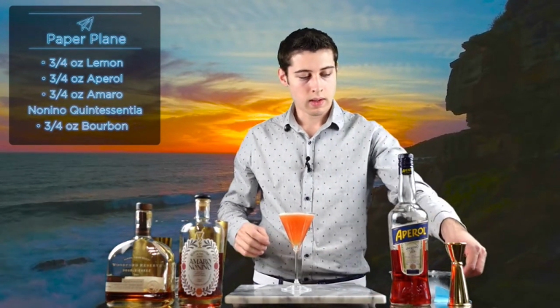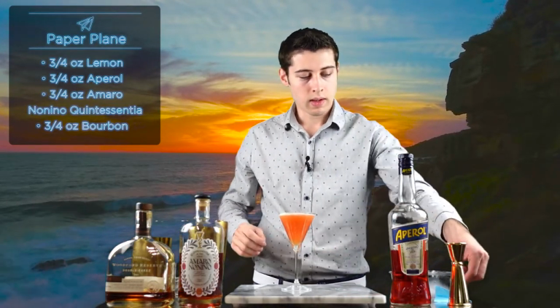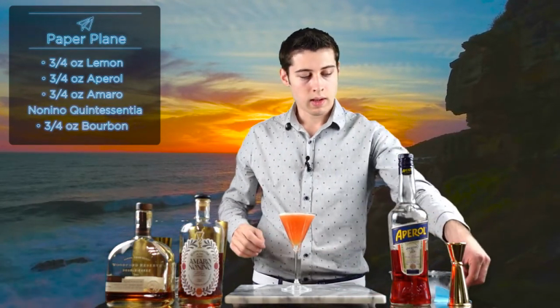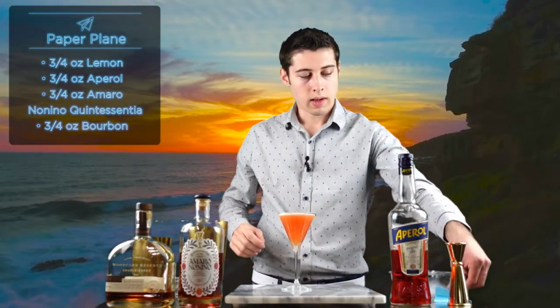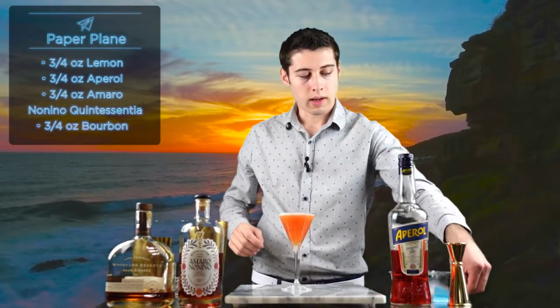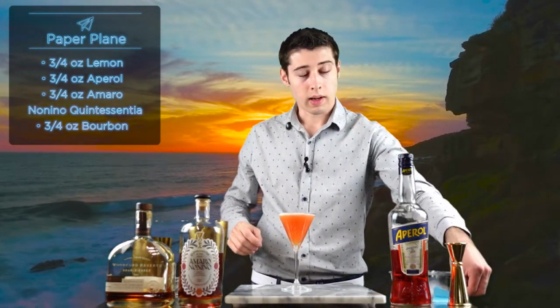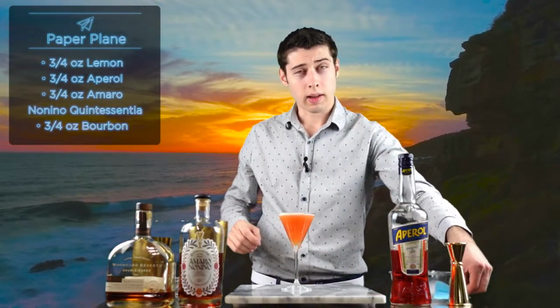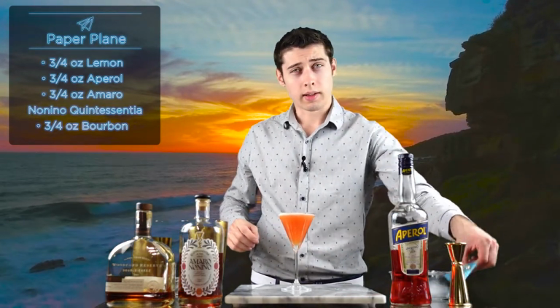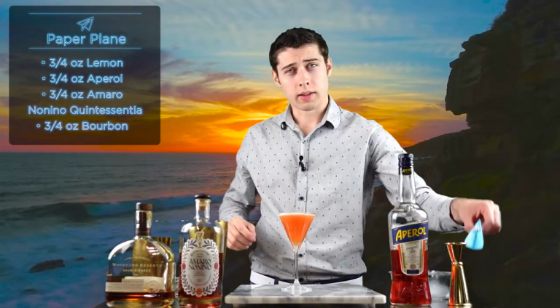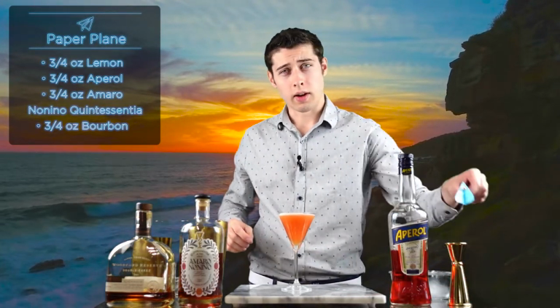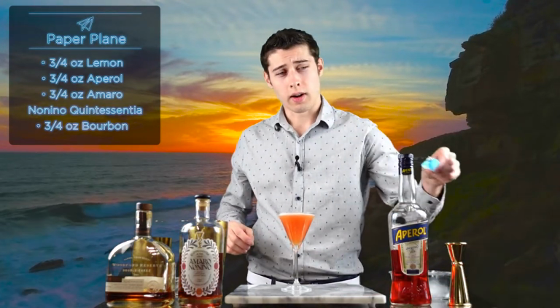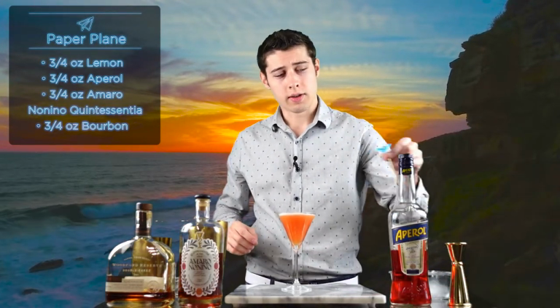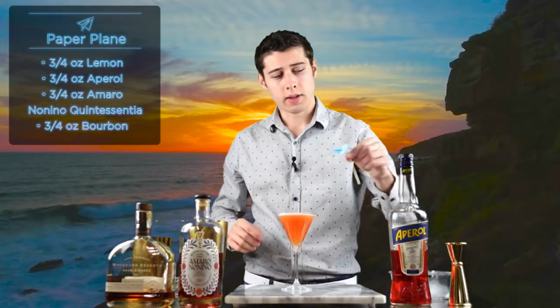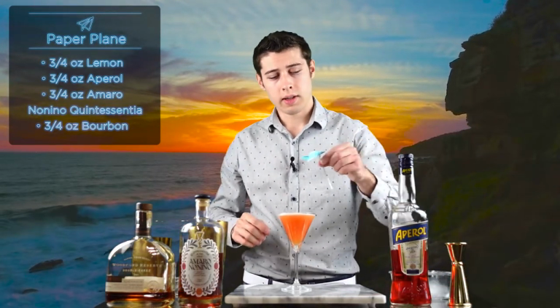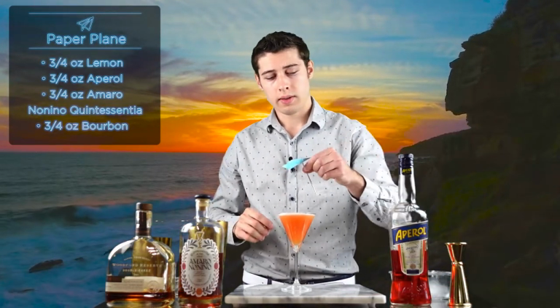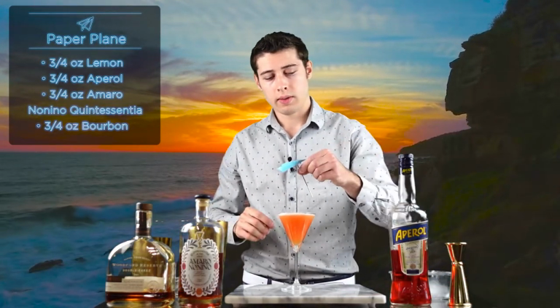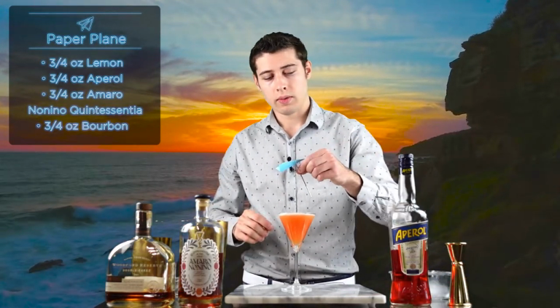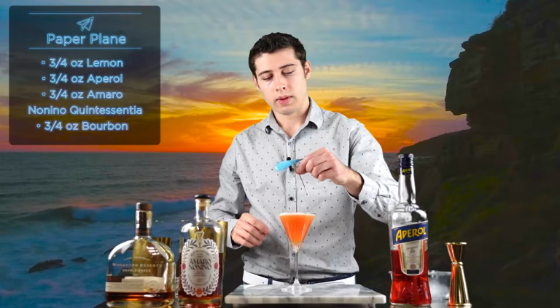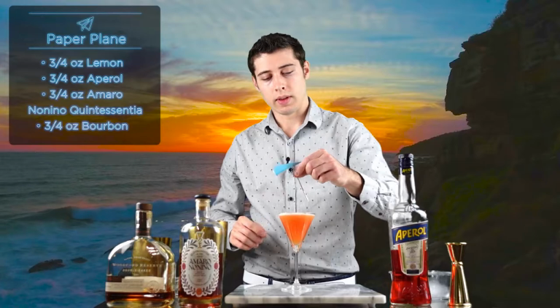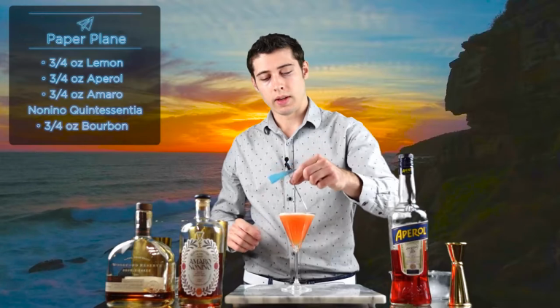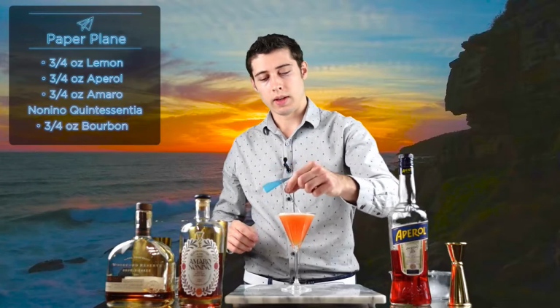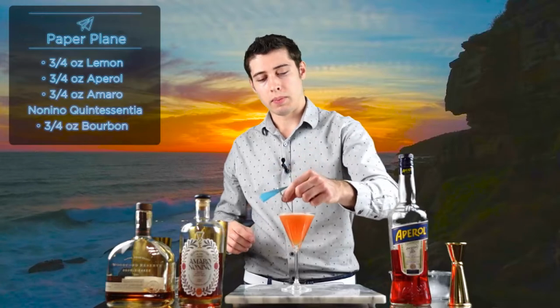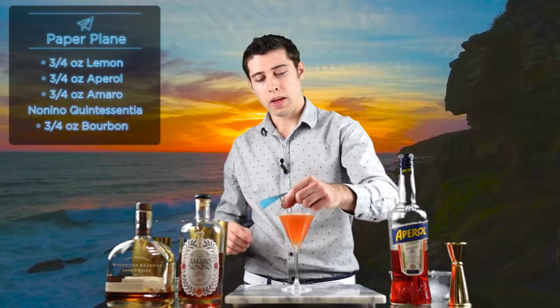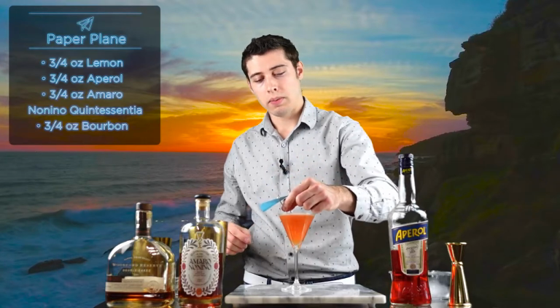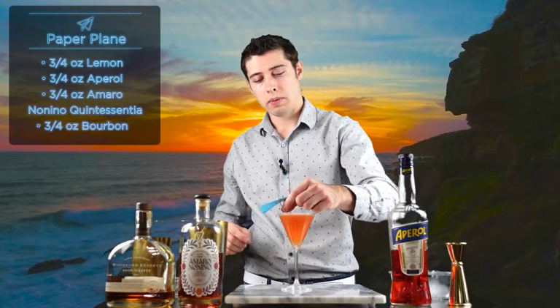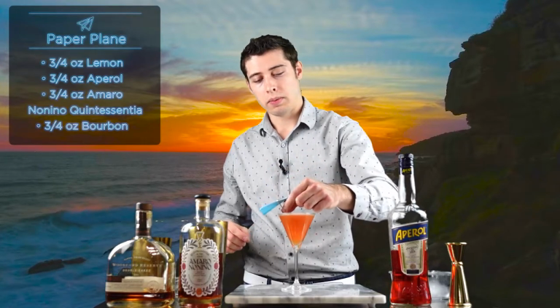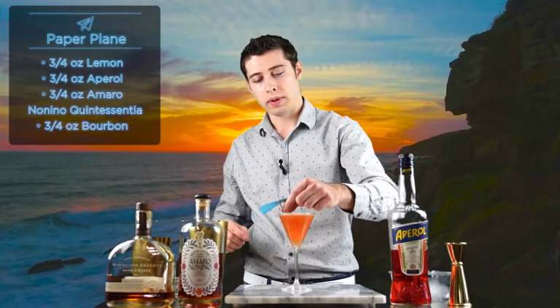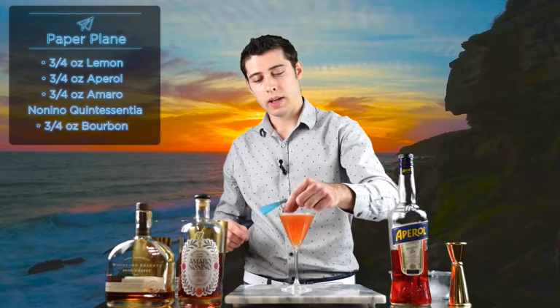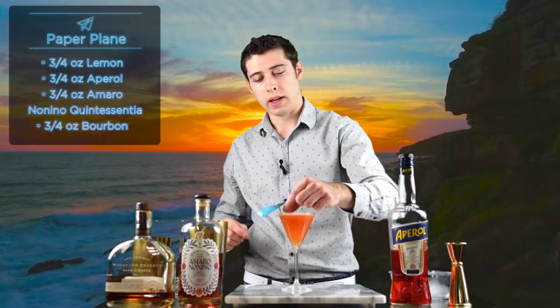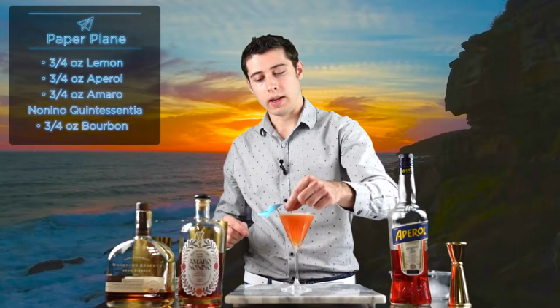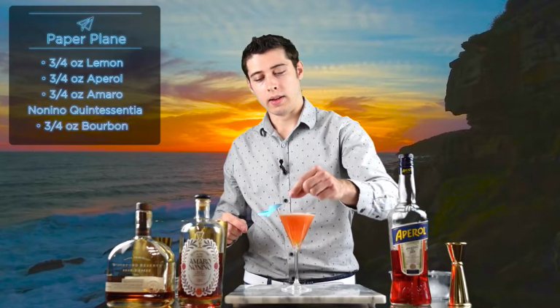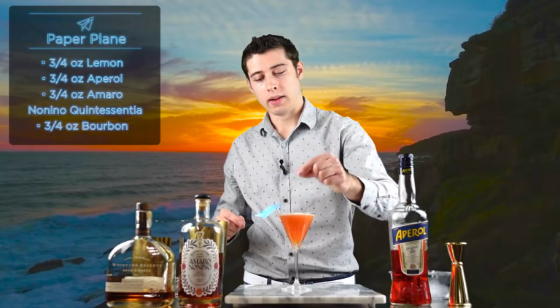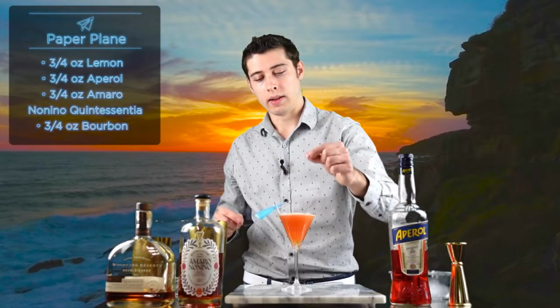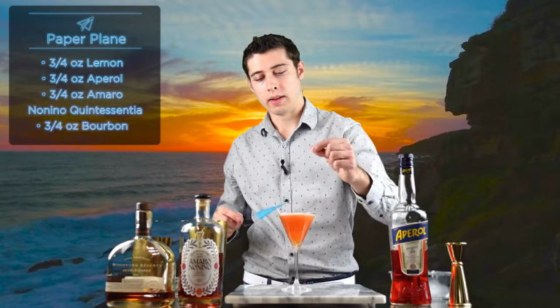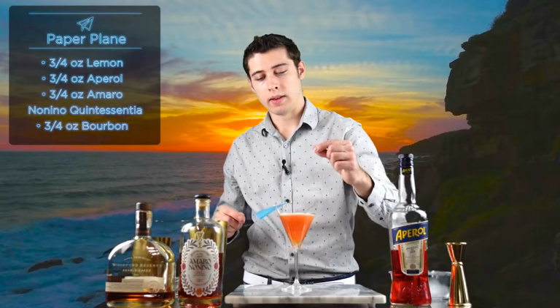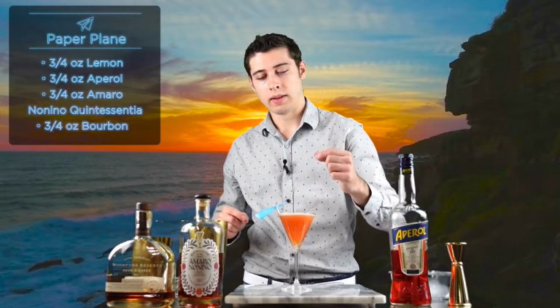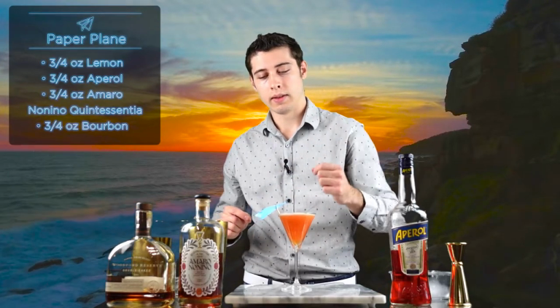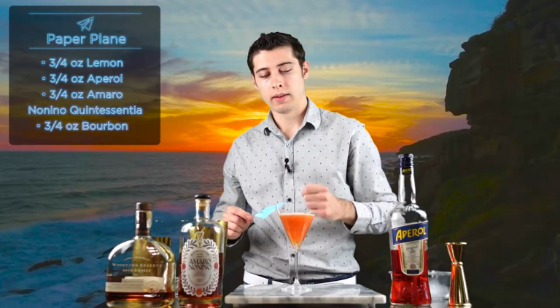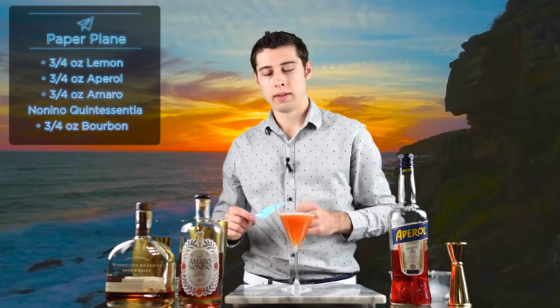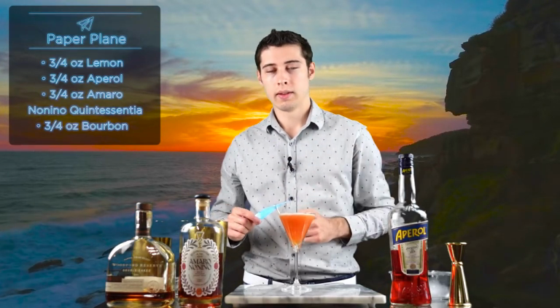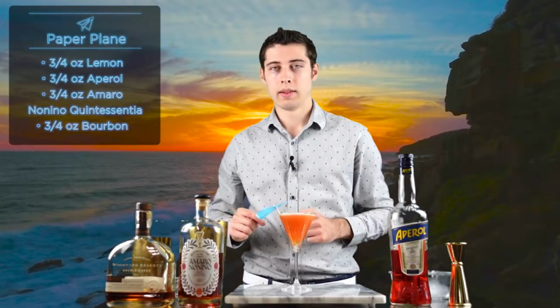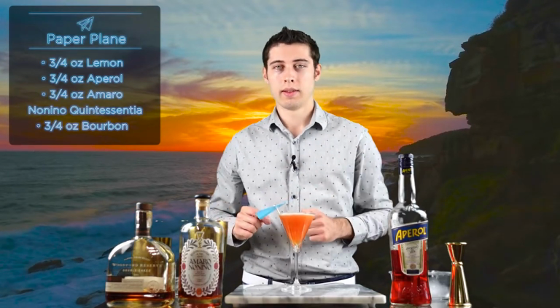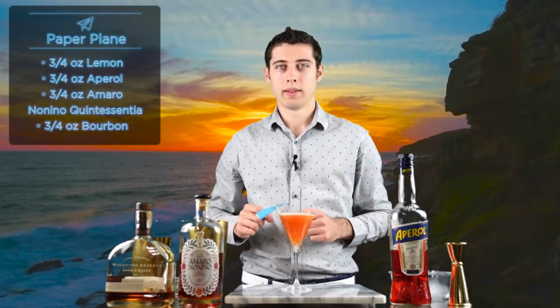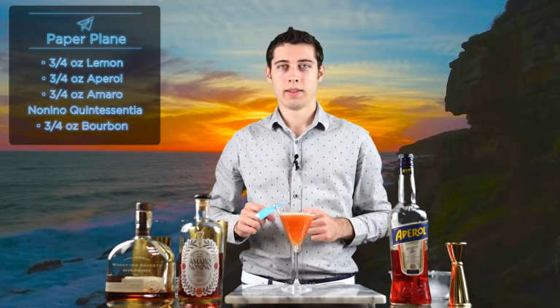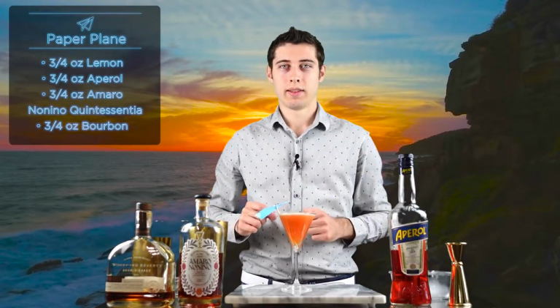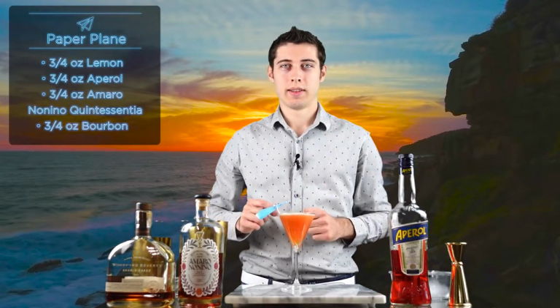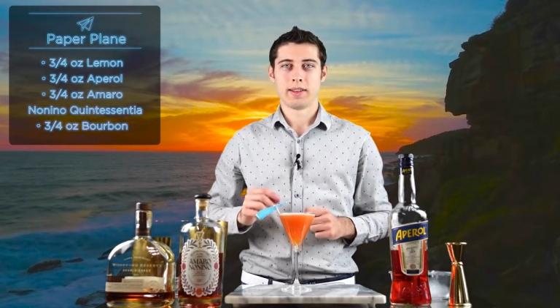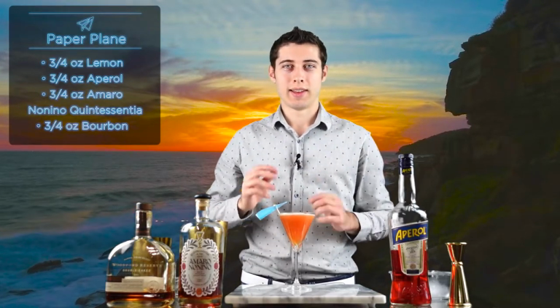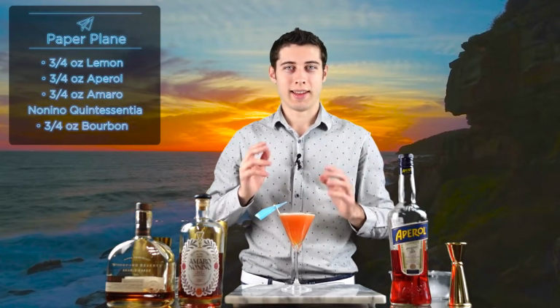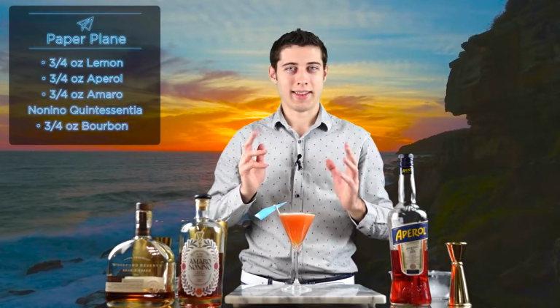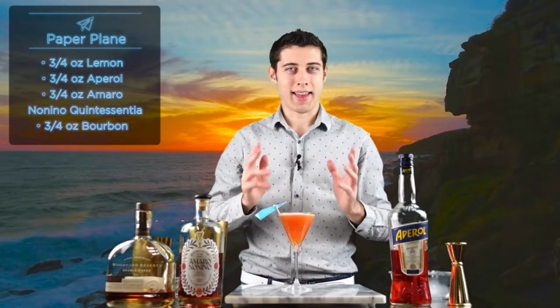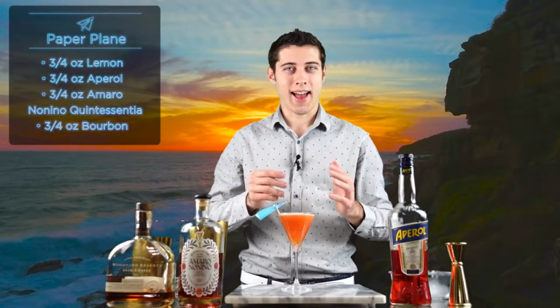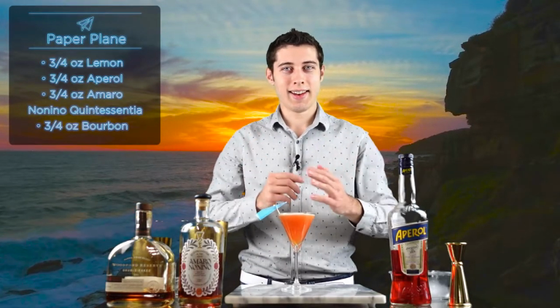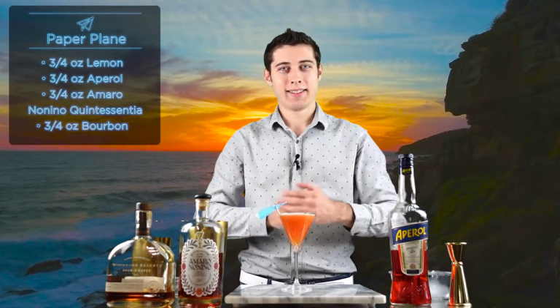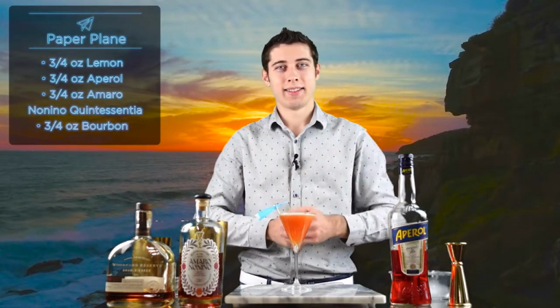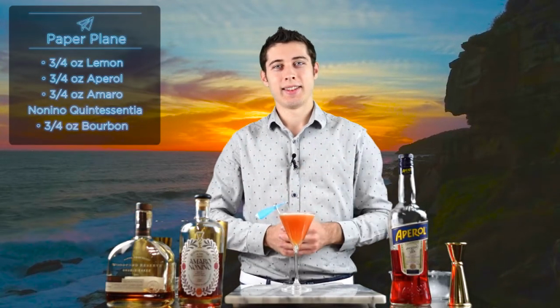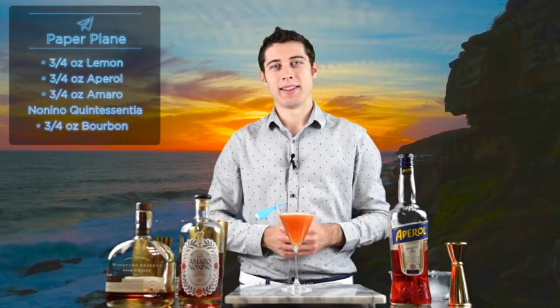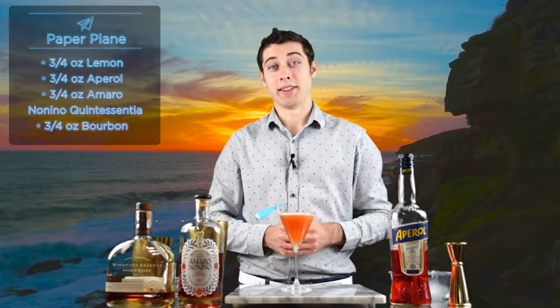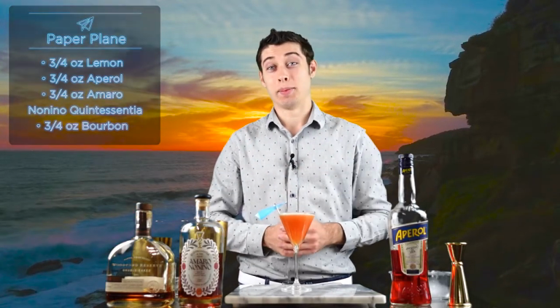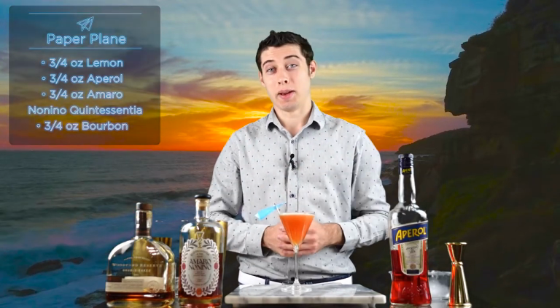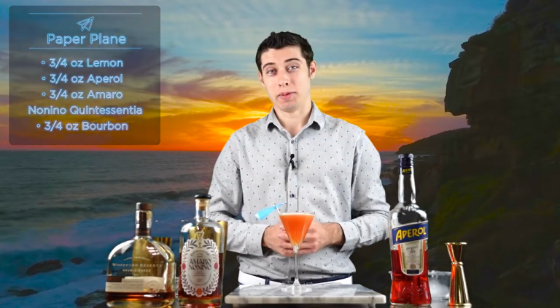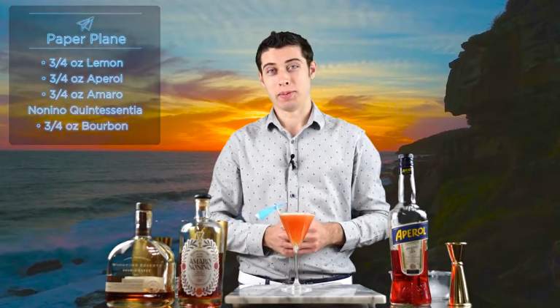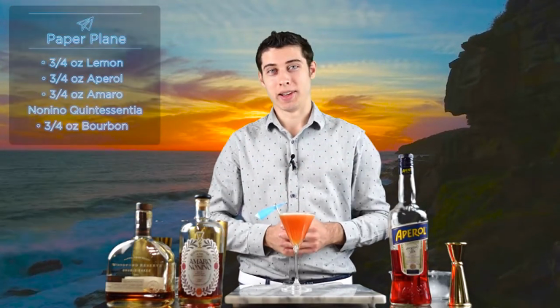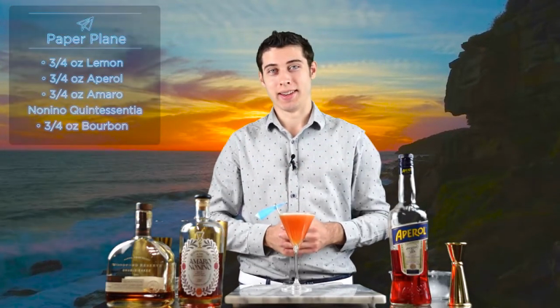Now we just strain it into our cocktail glass, and I like to garnish it with a paper plane. And that is a Paper Plane.